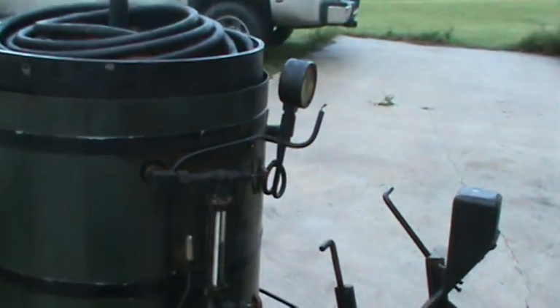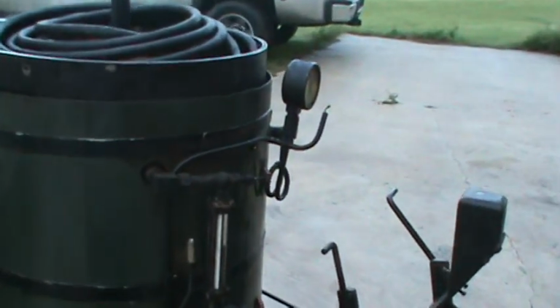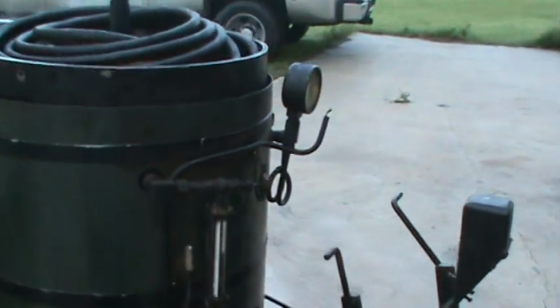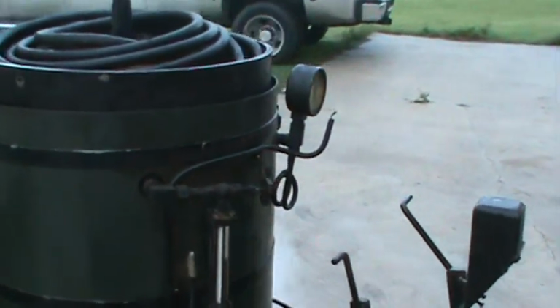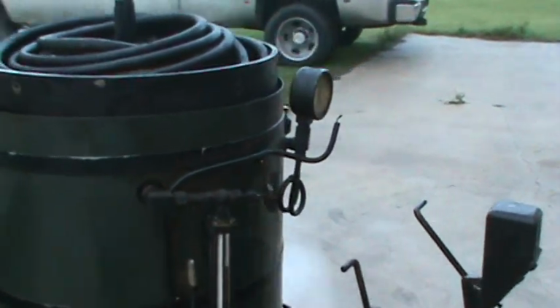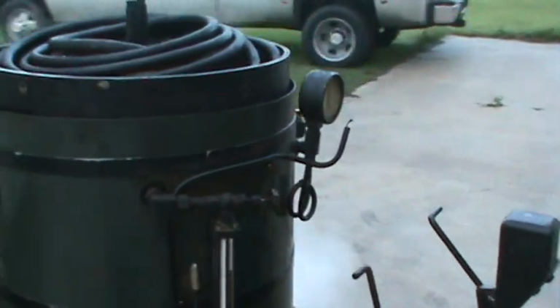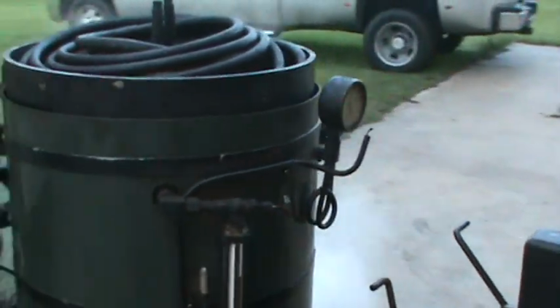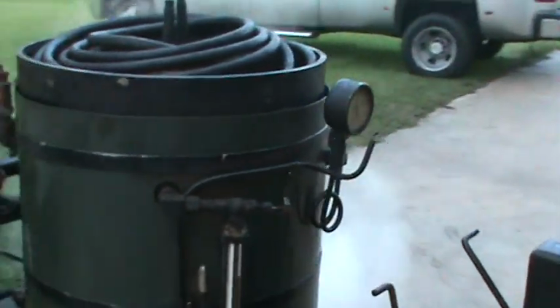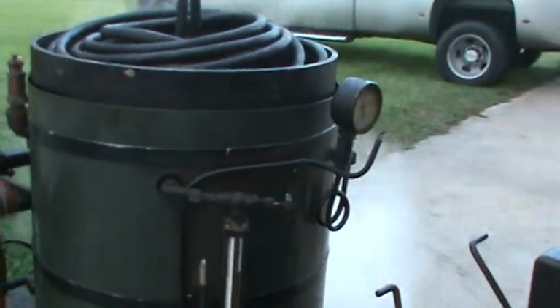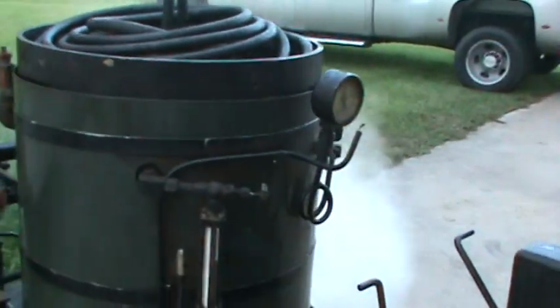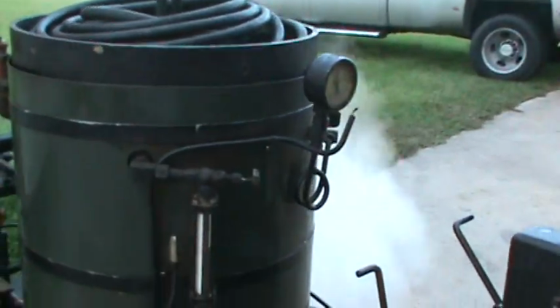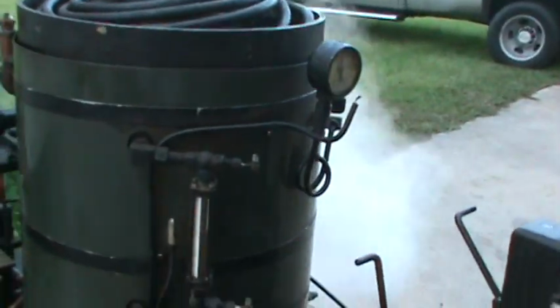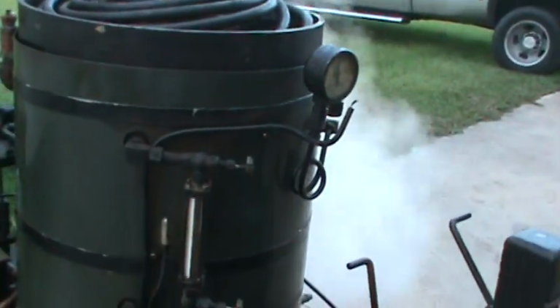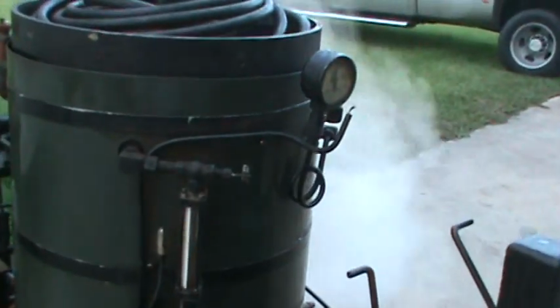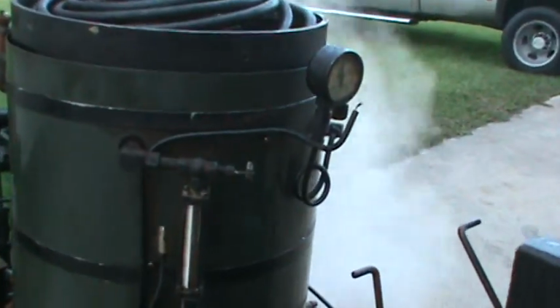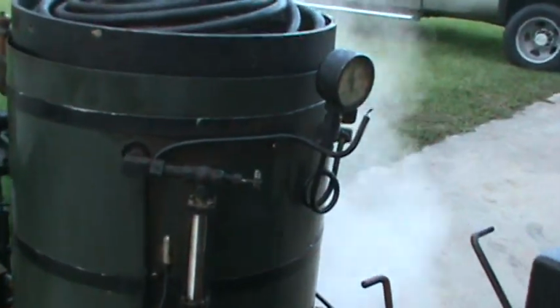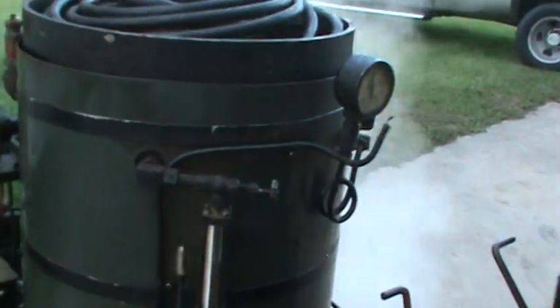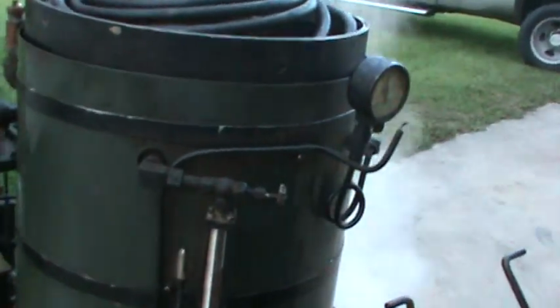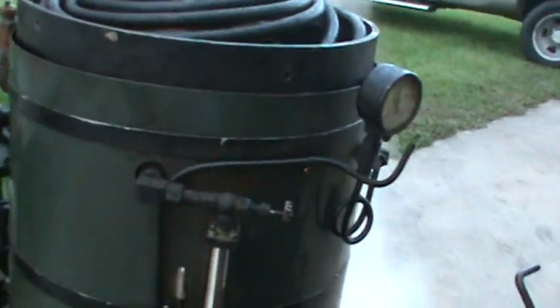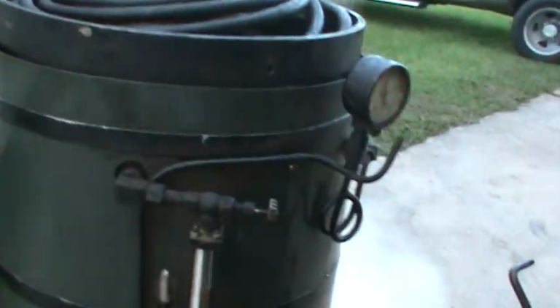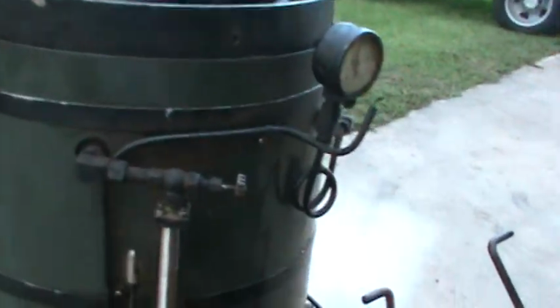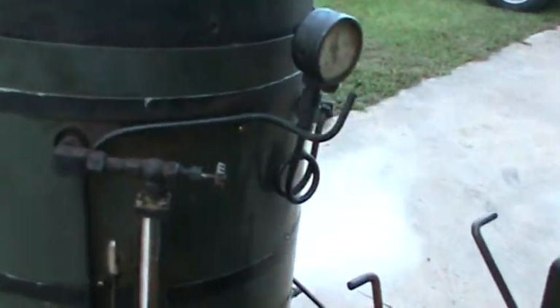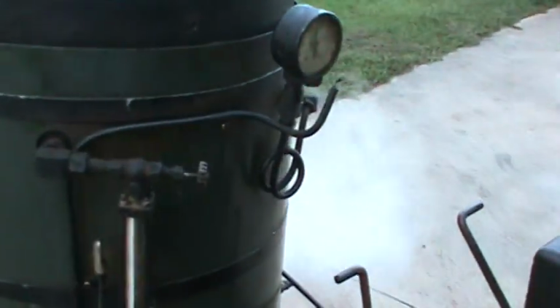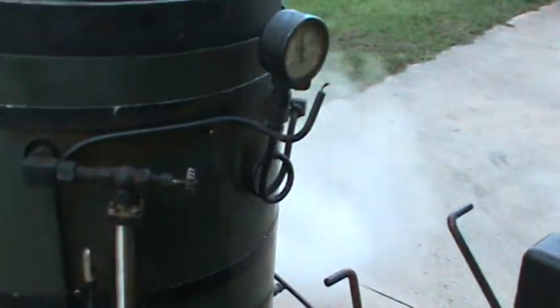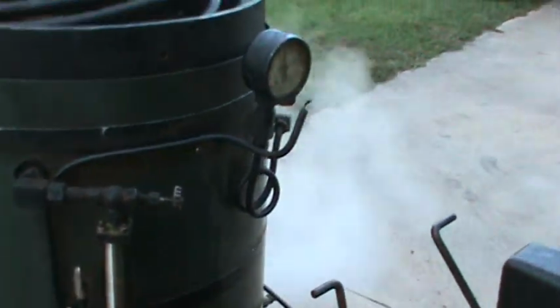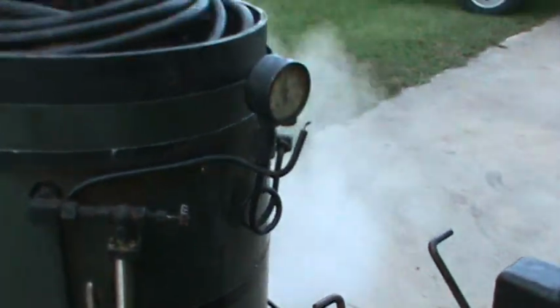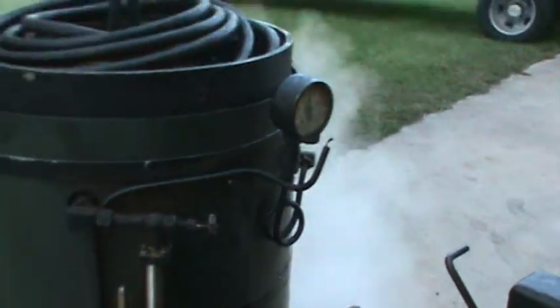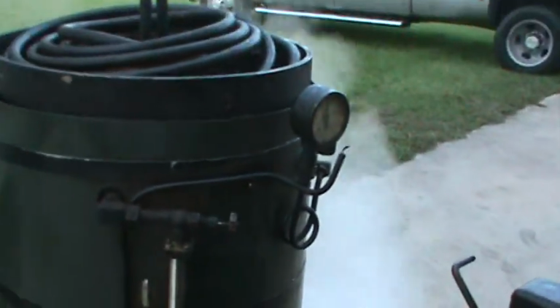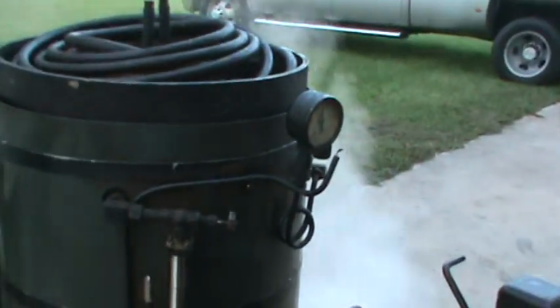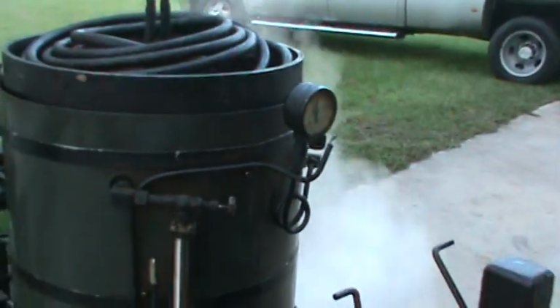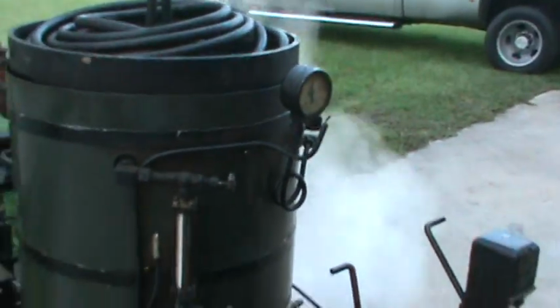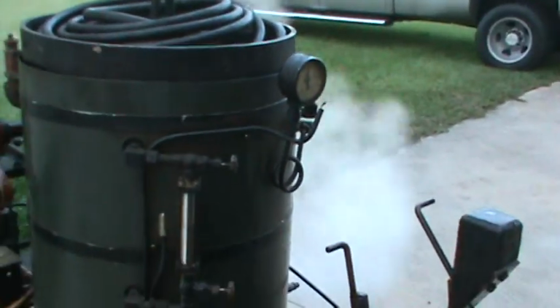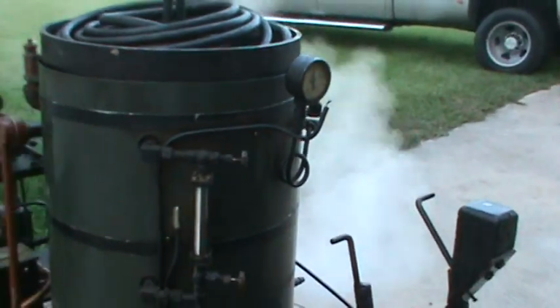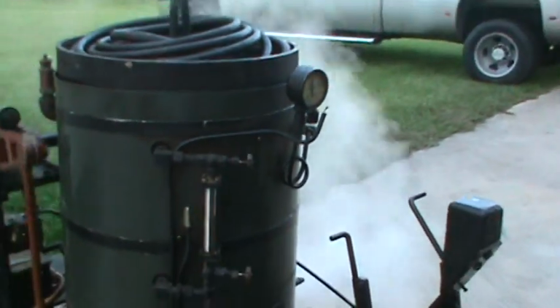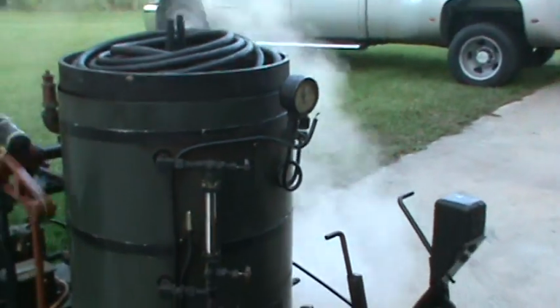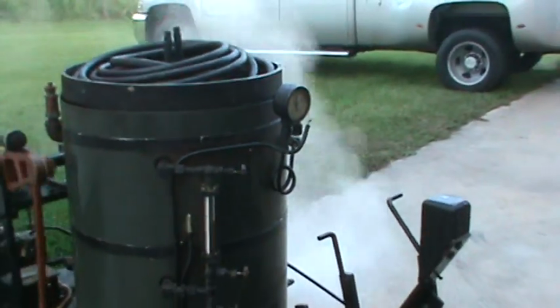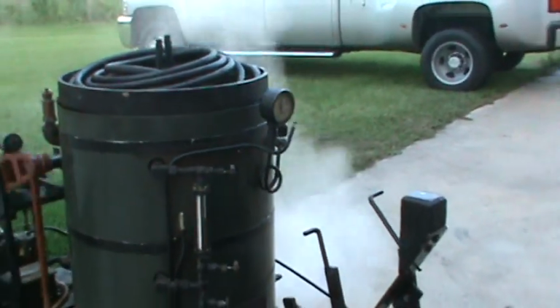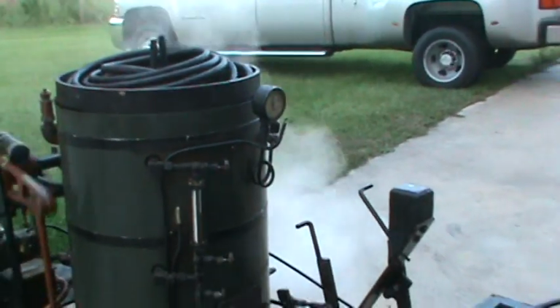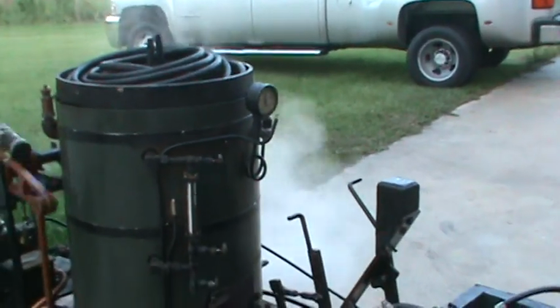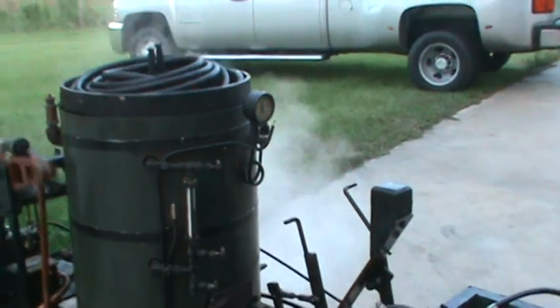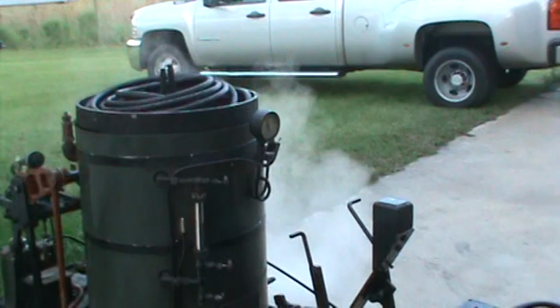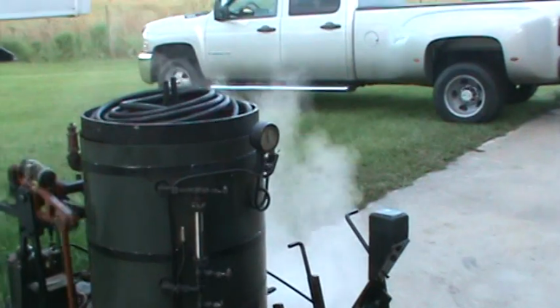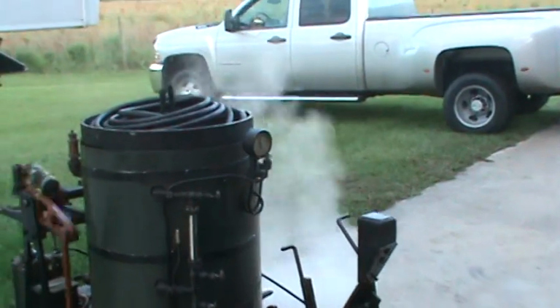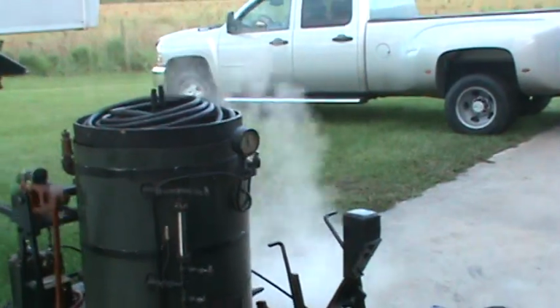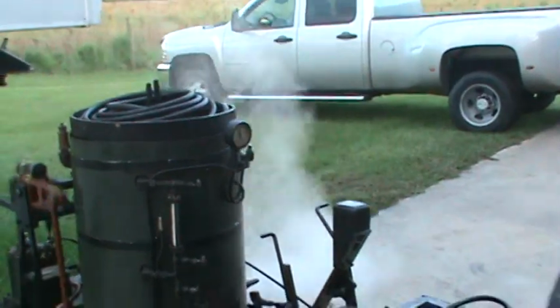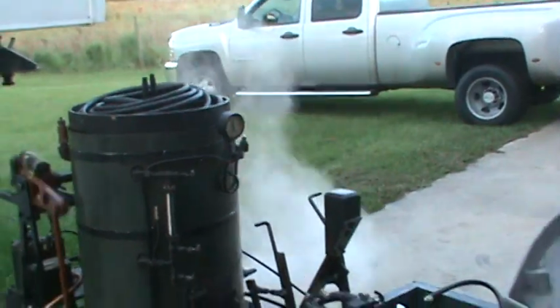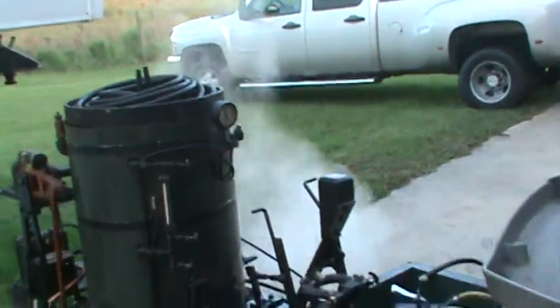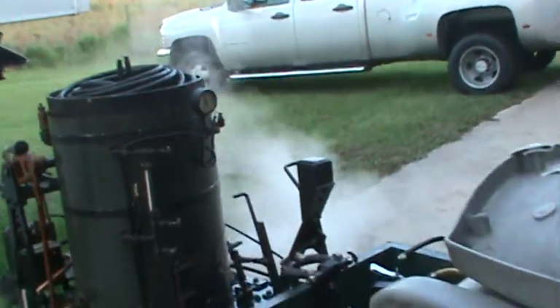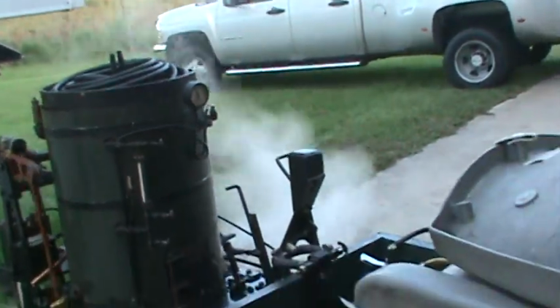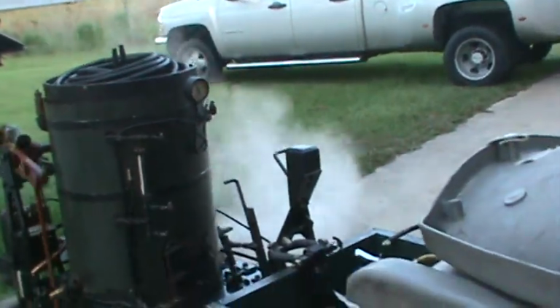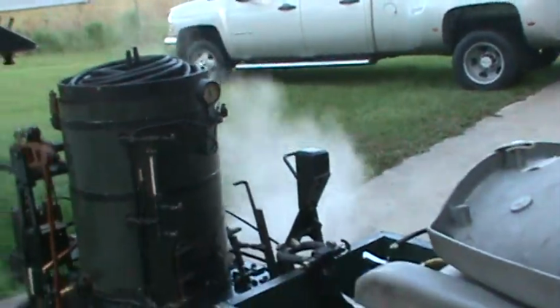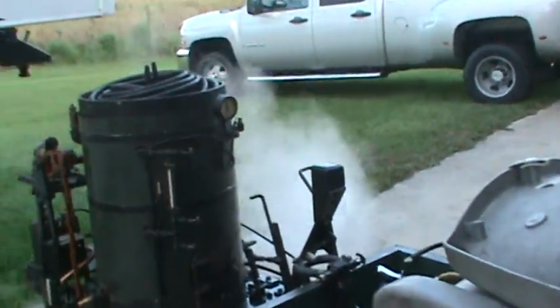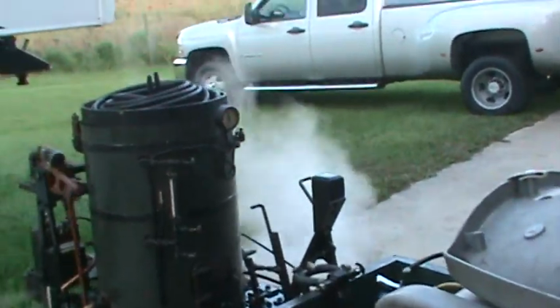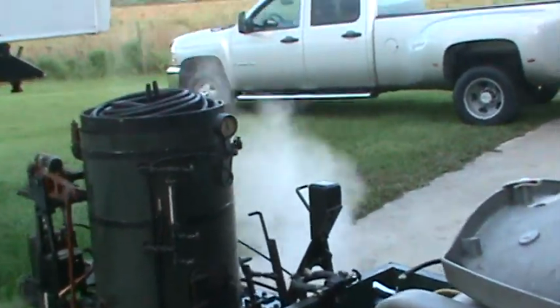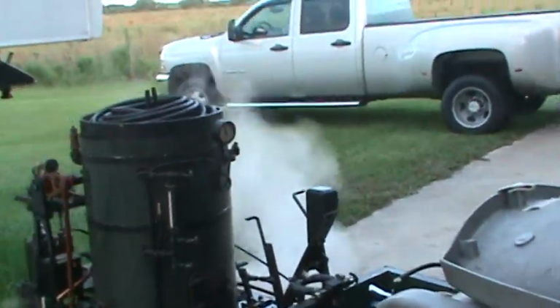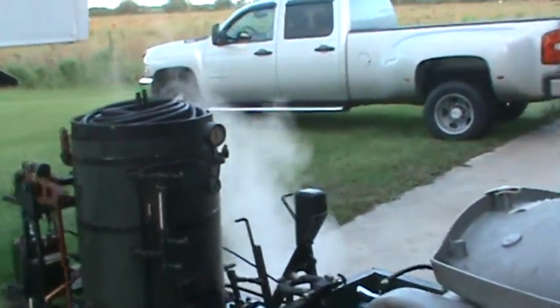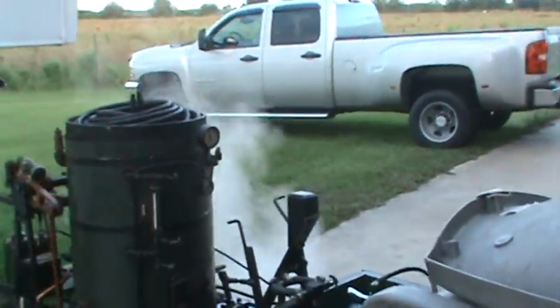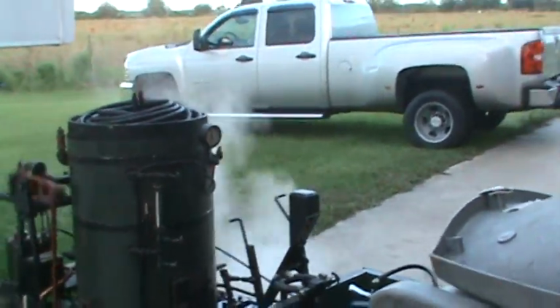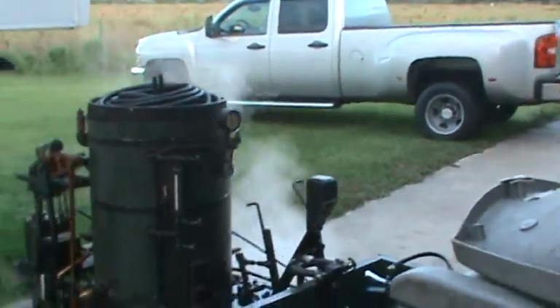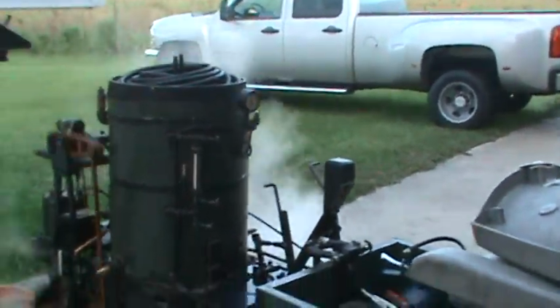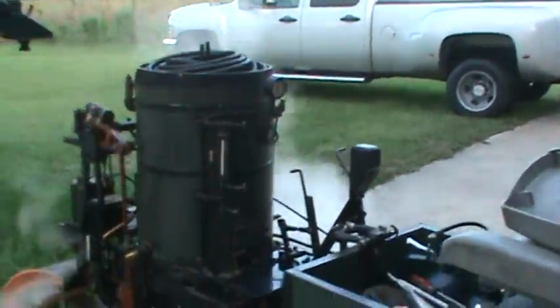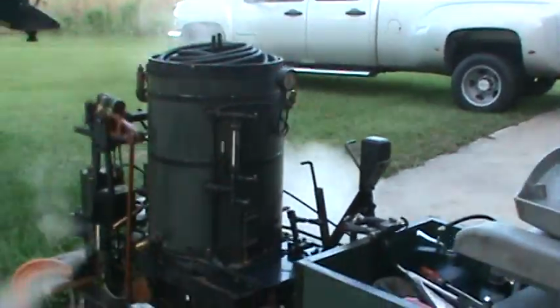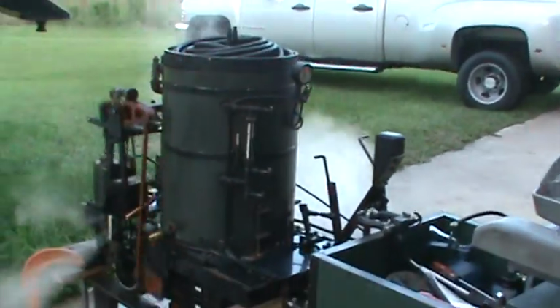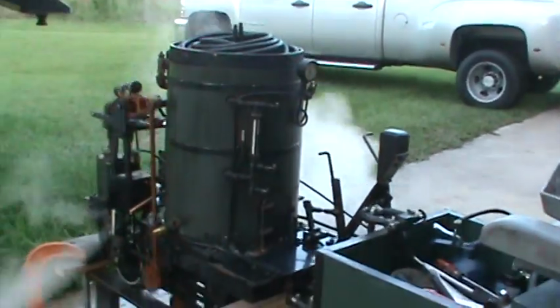I need to put a little water in. You'll hear the bypass stop when I close the valve to put water in the boiler.